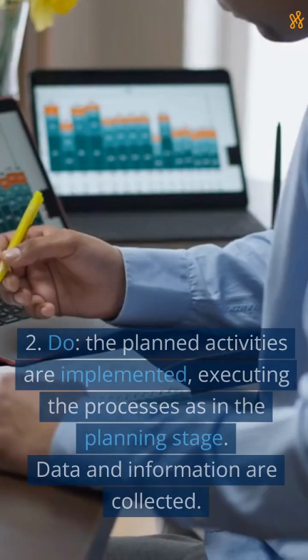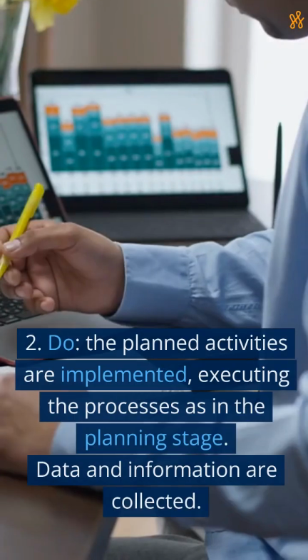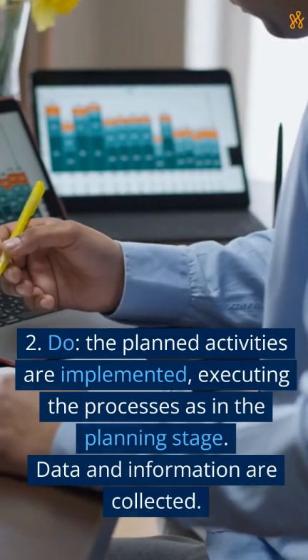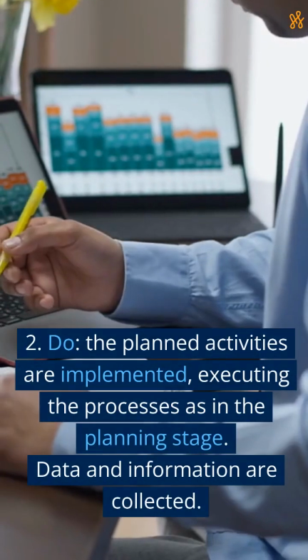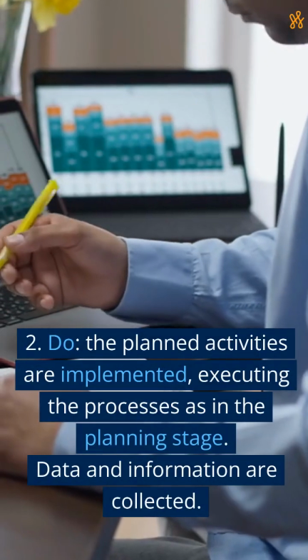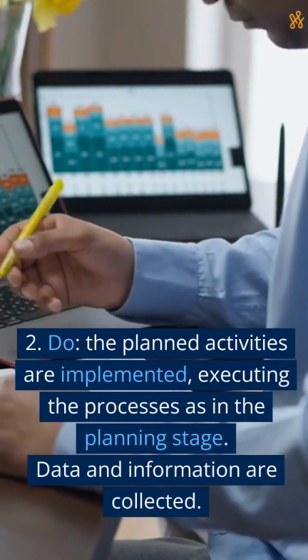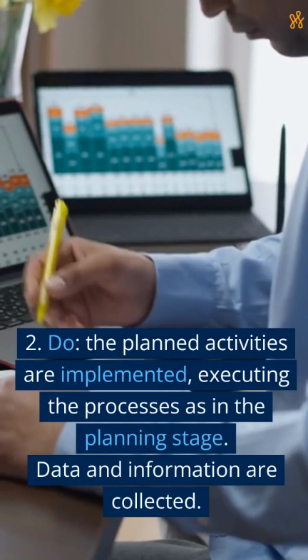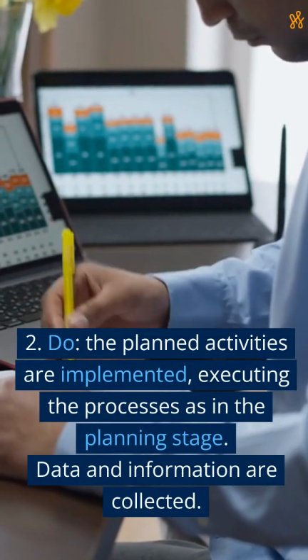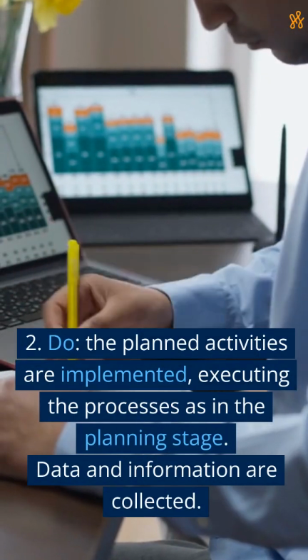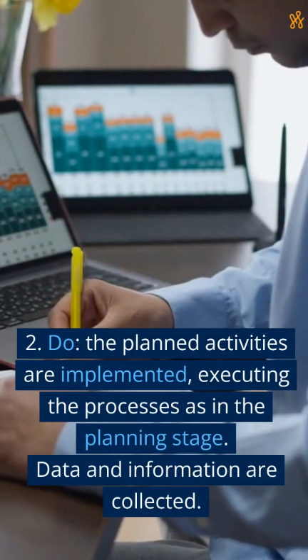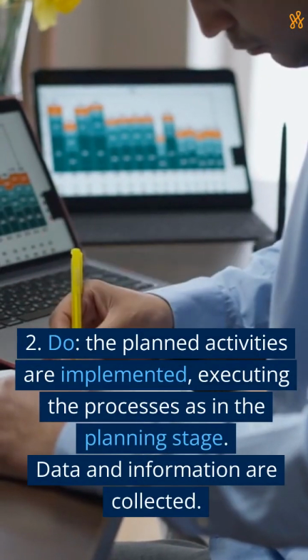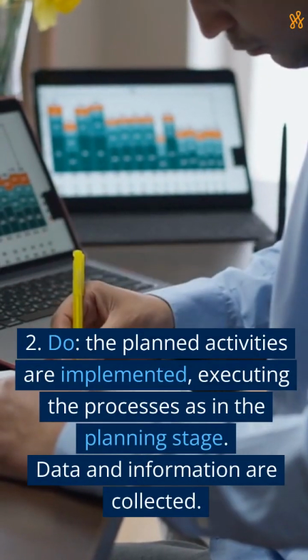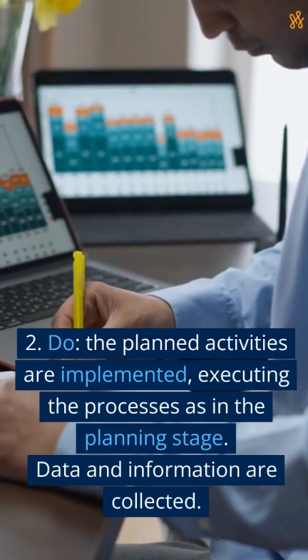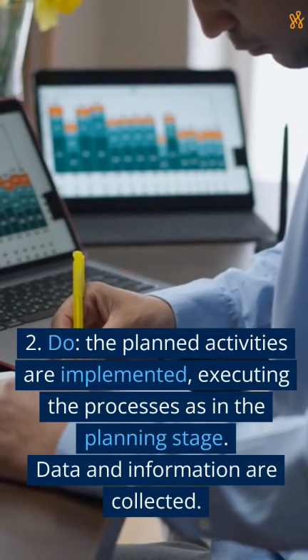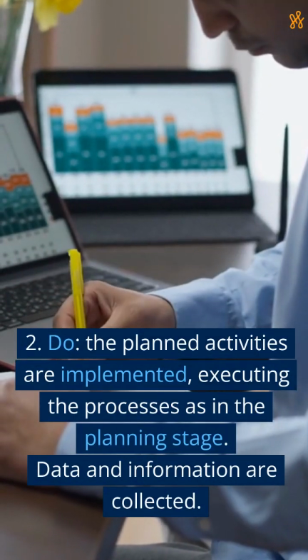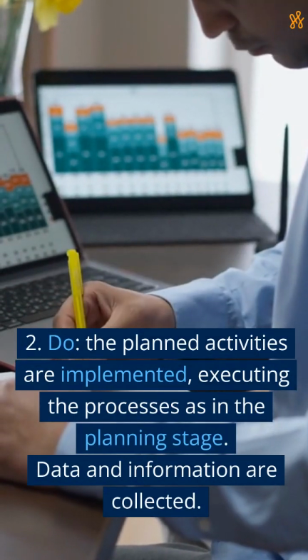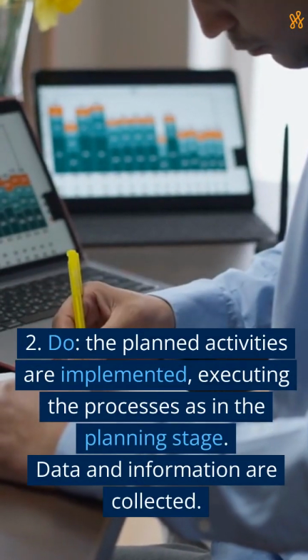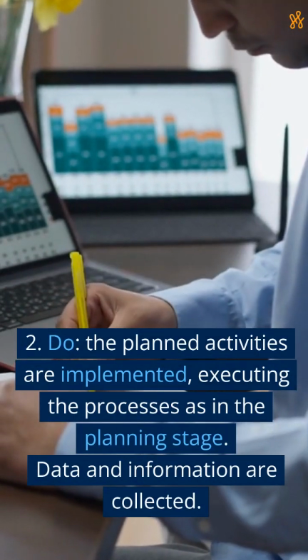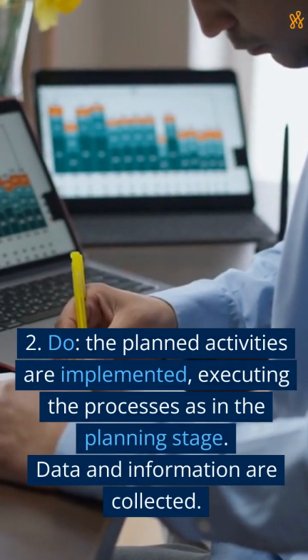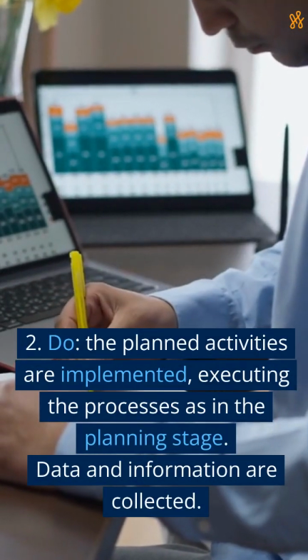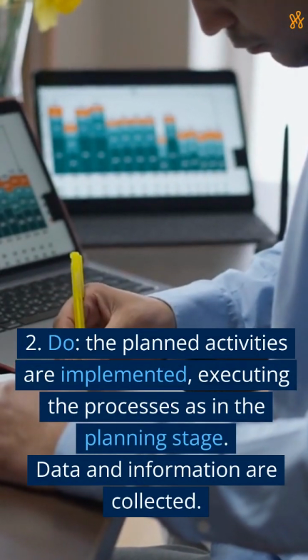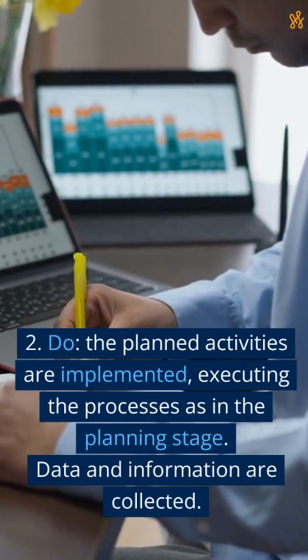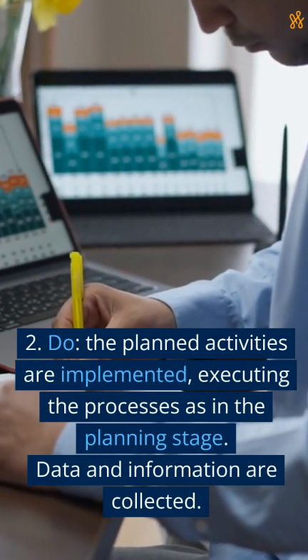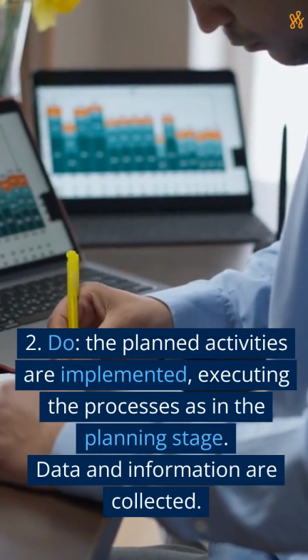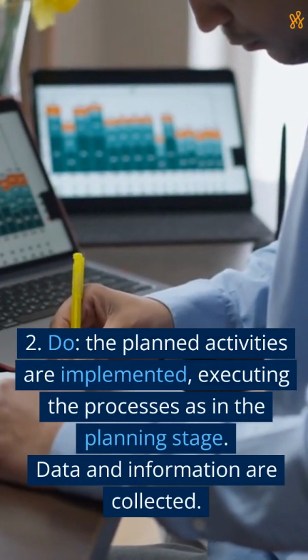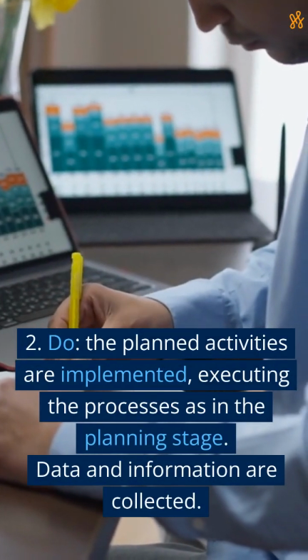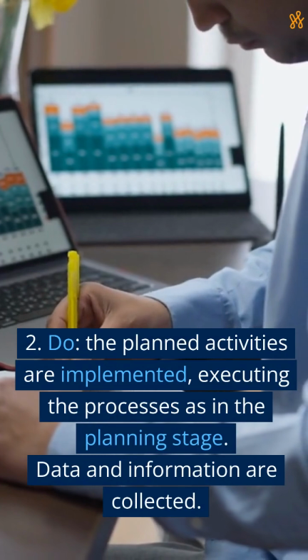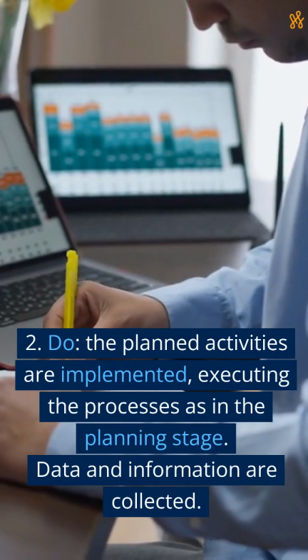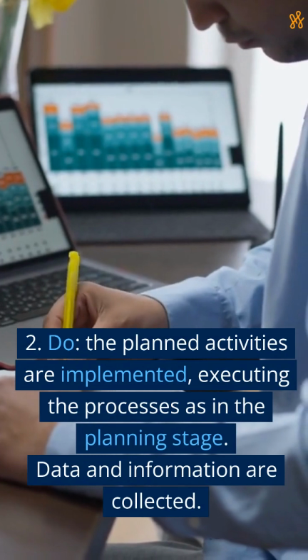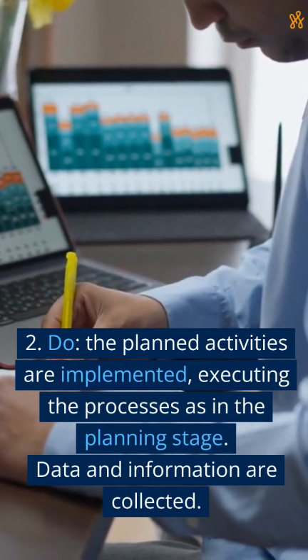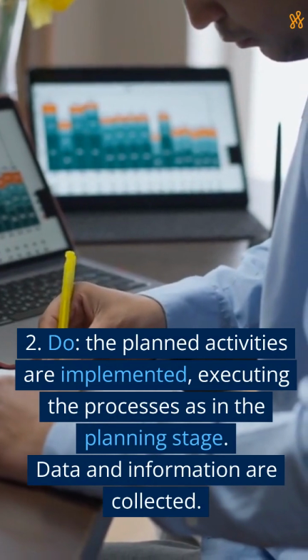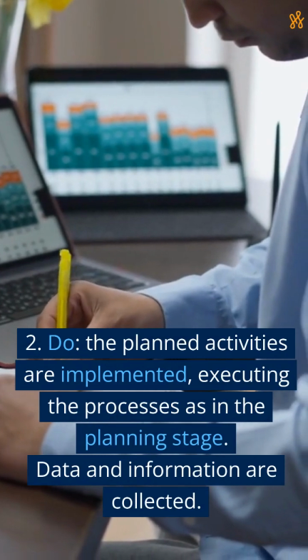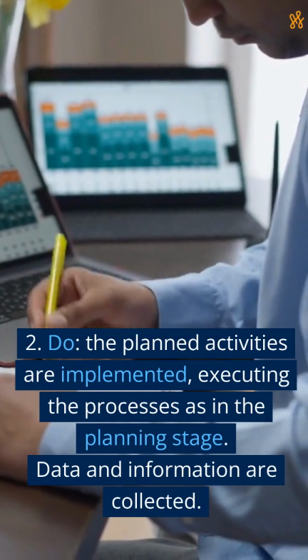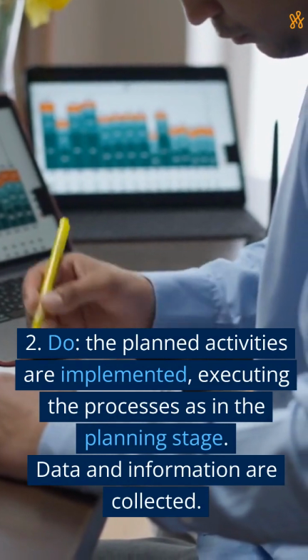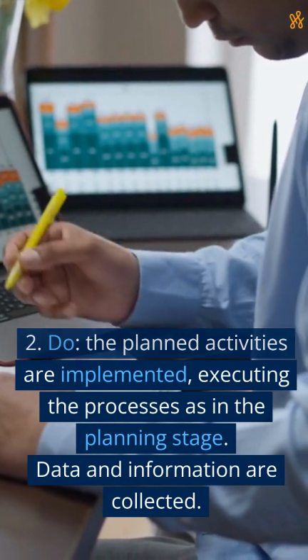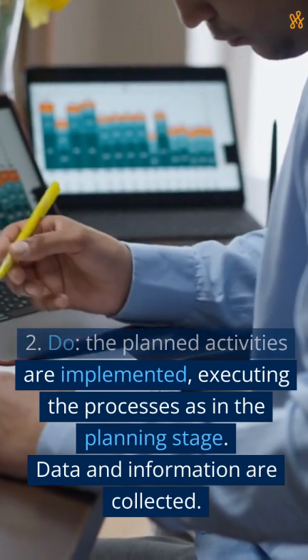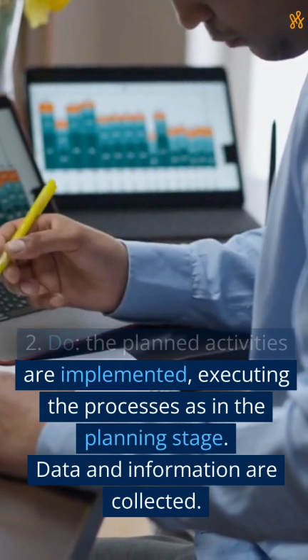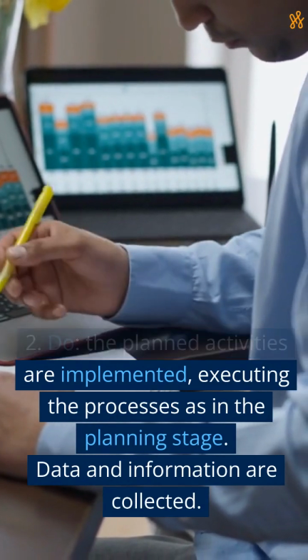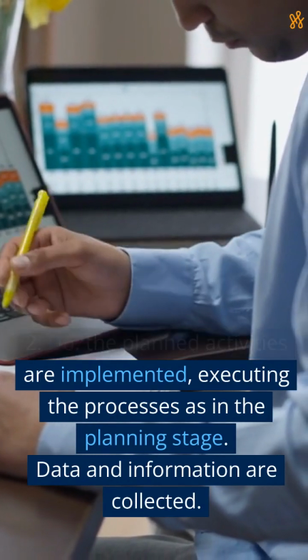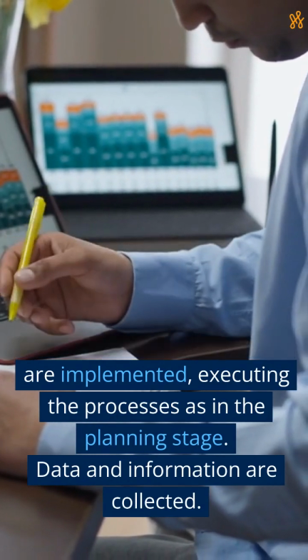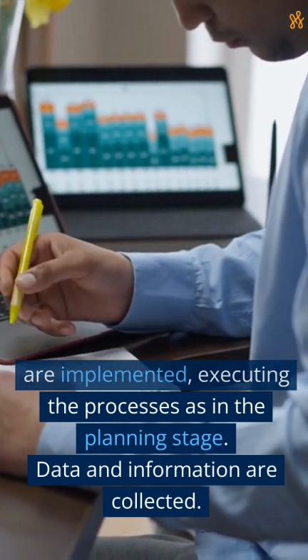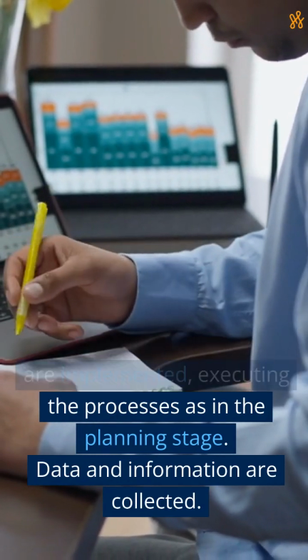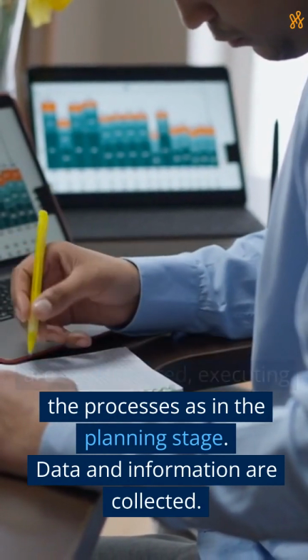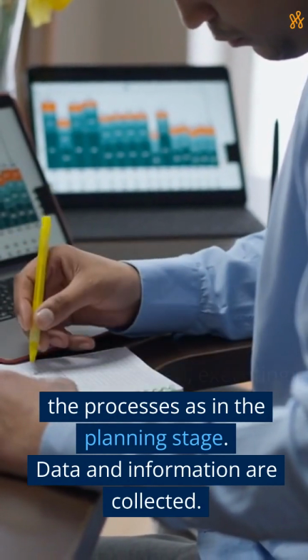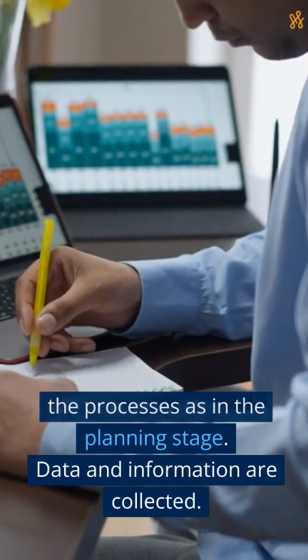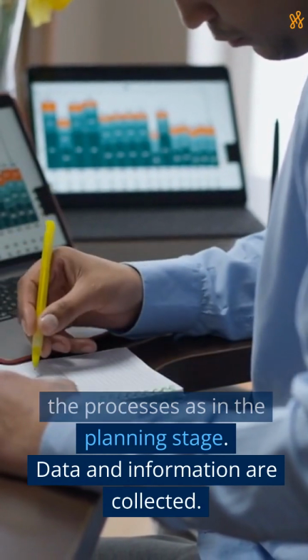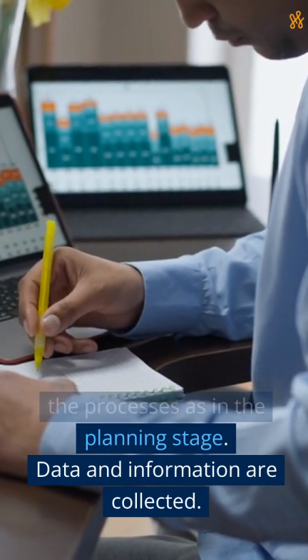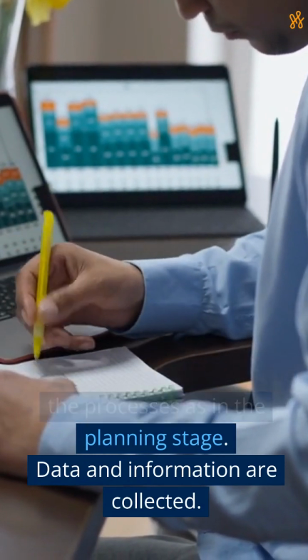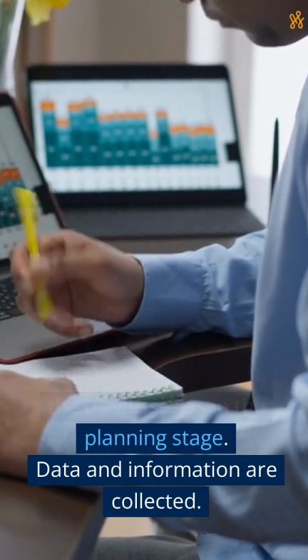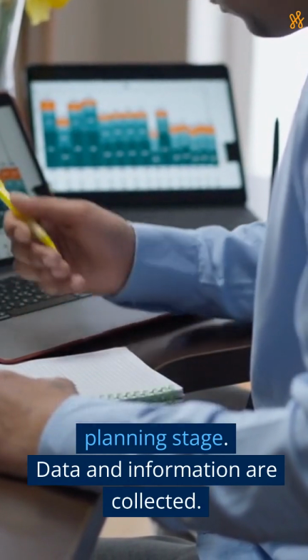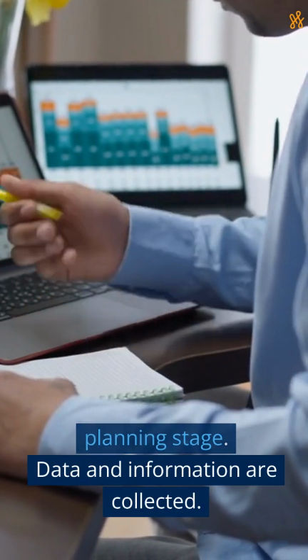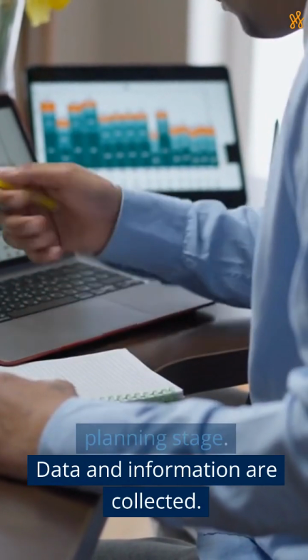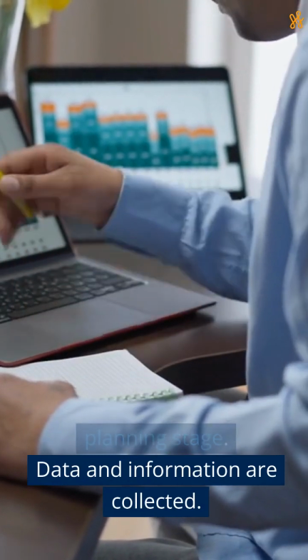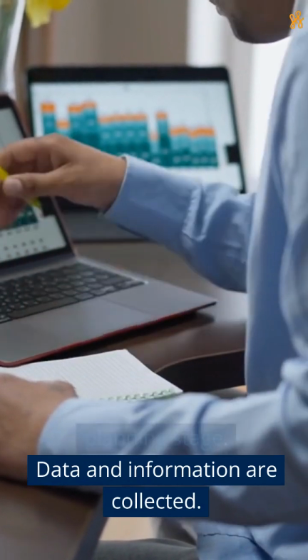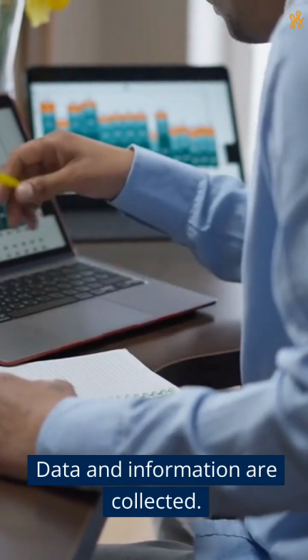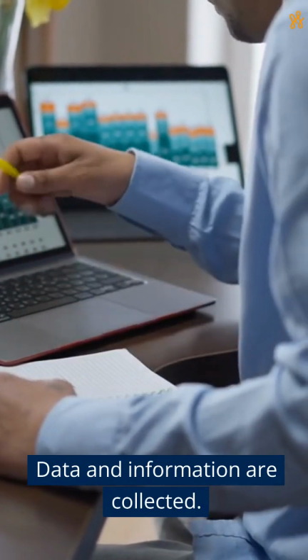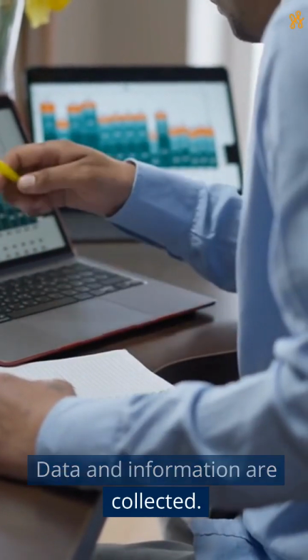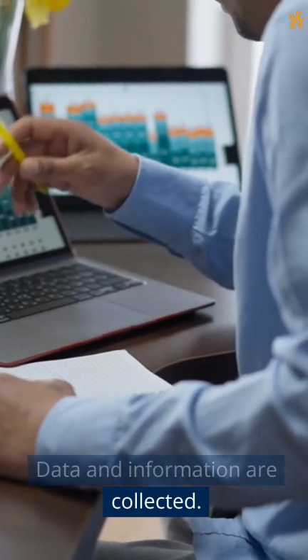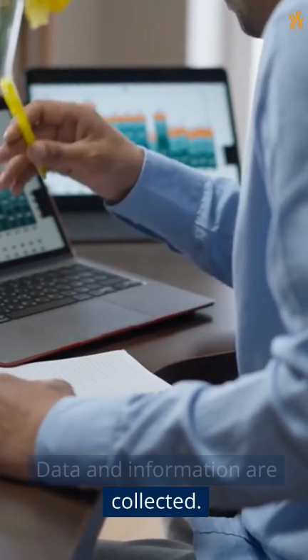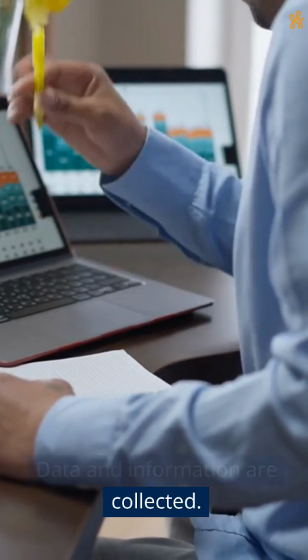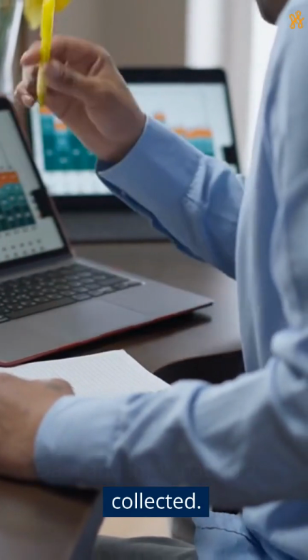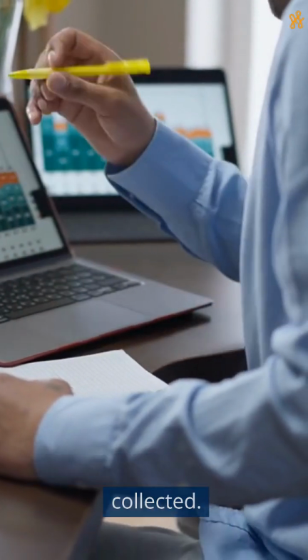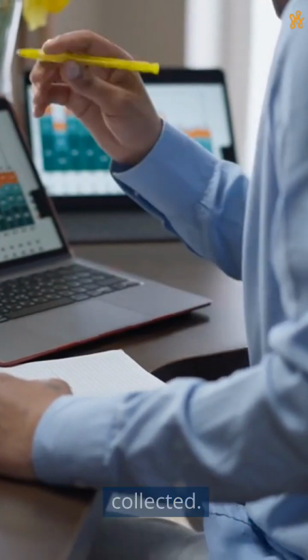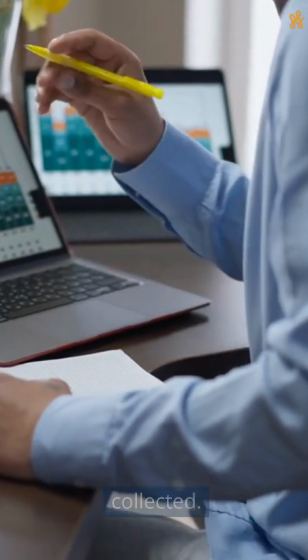2. Do. The planned activities are implemented, executing the processes as in the planning stage. Data and information are collected.